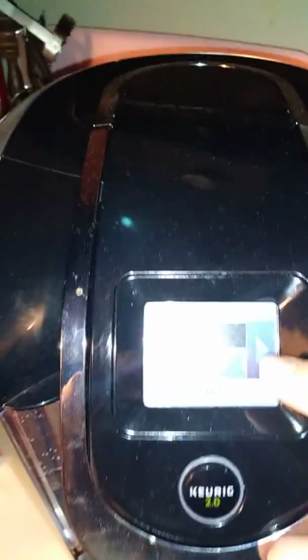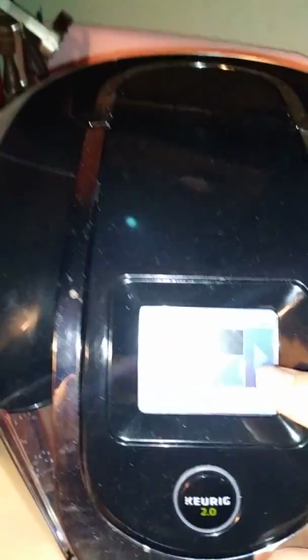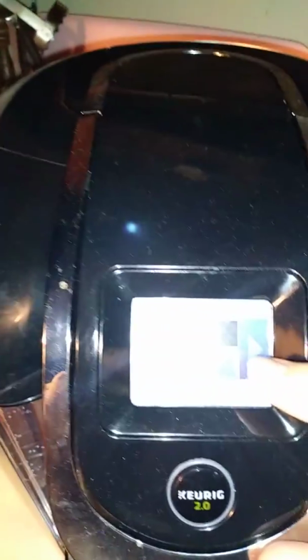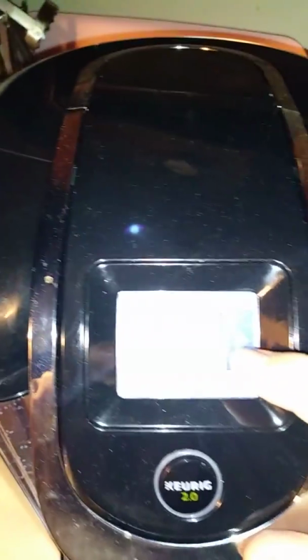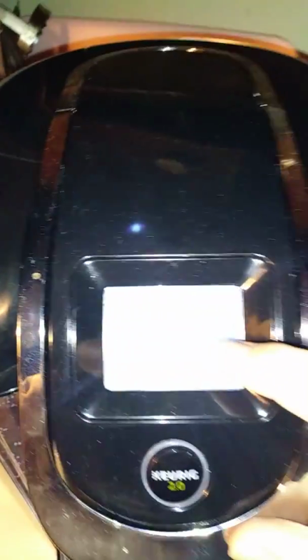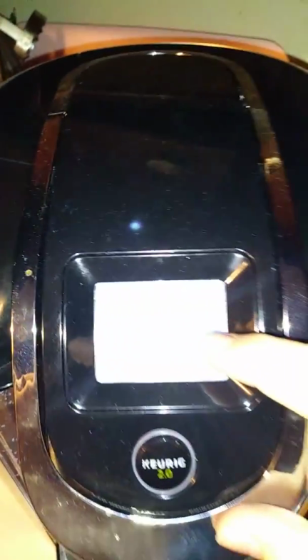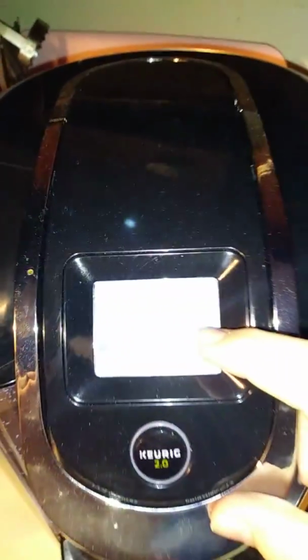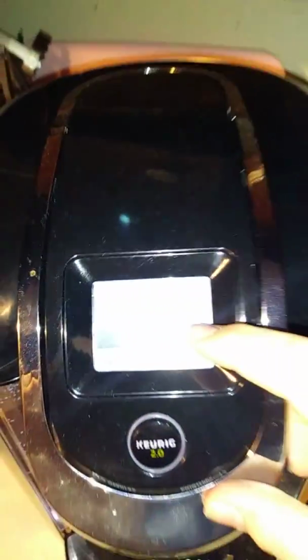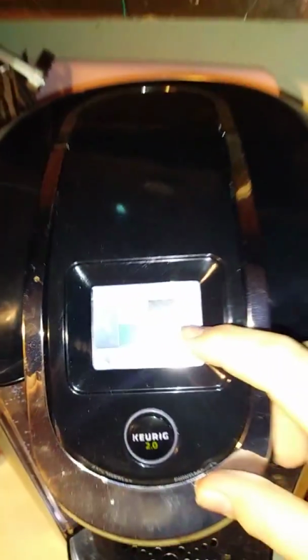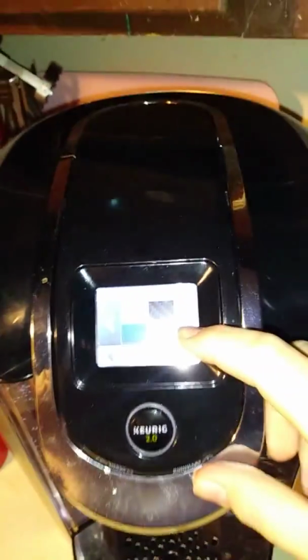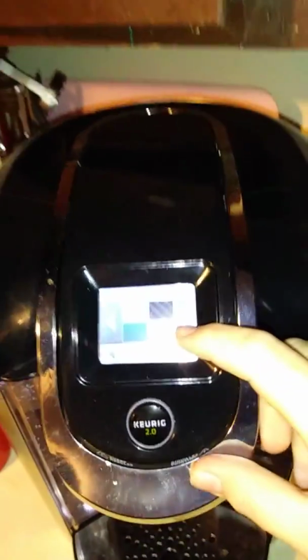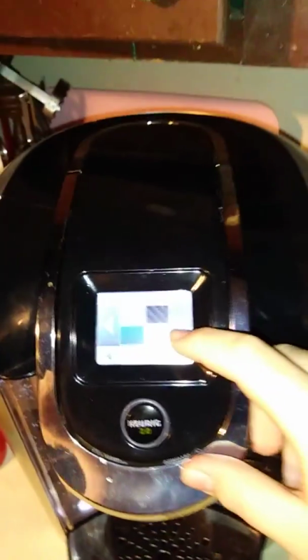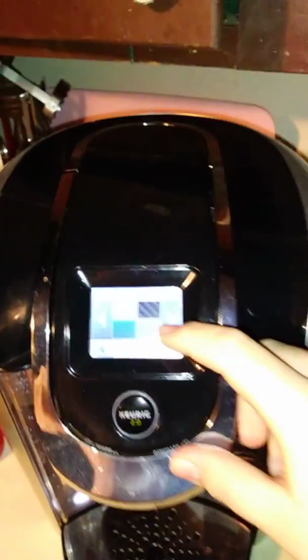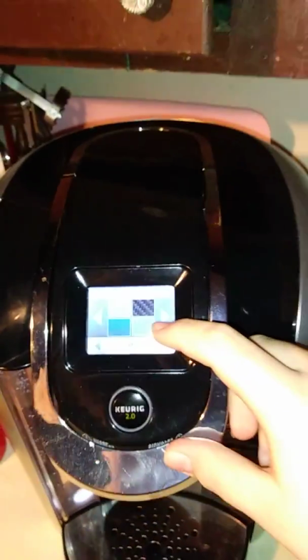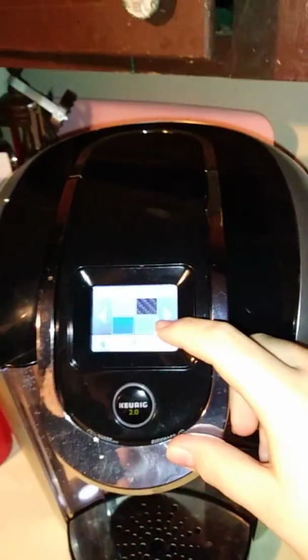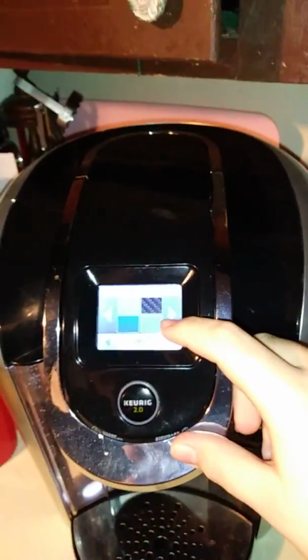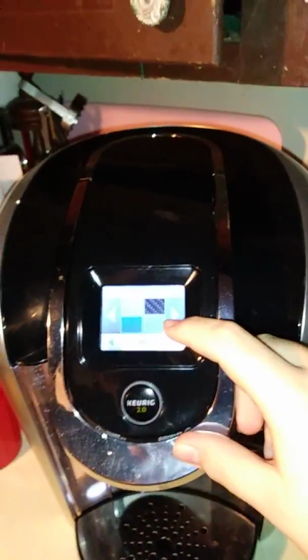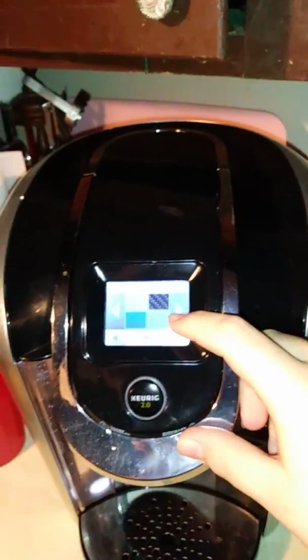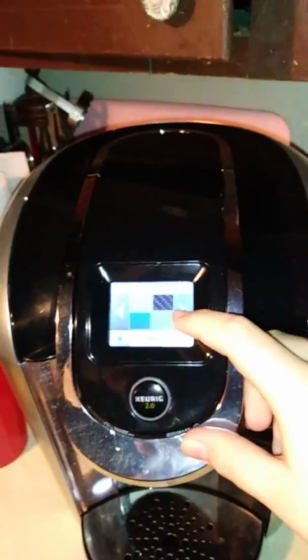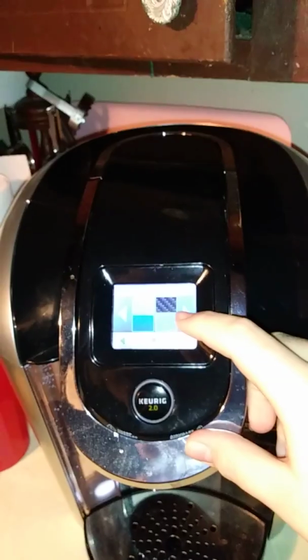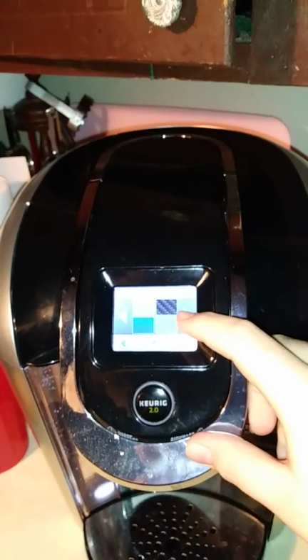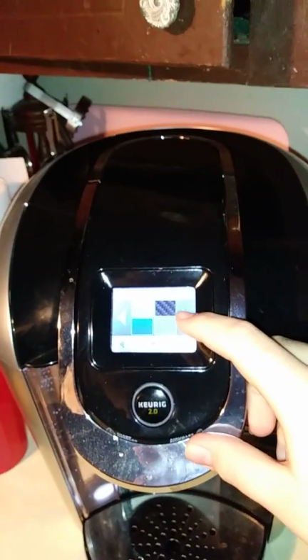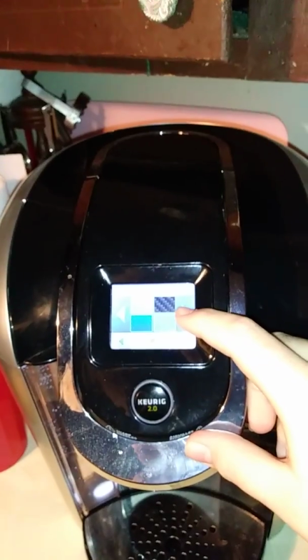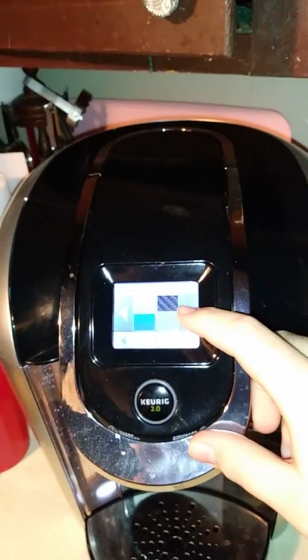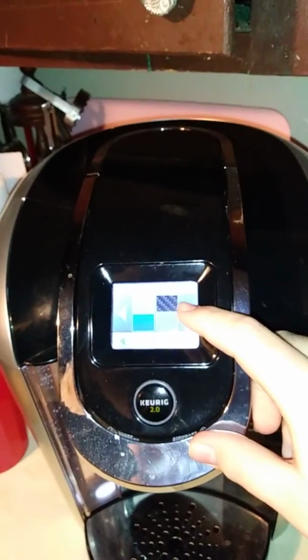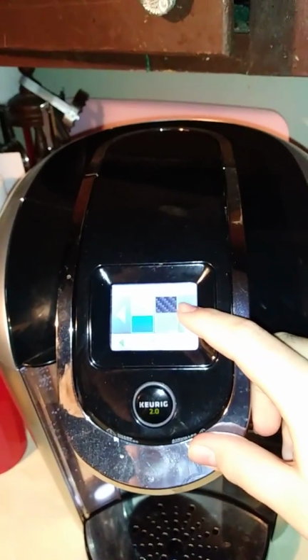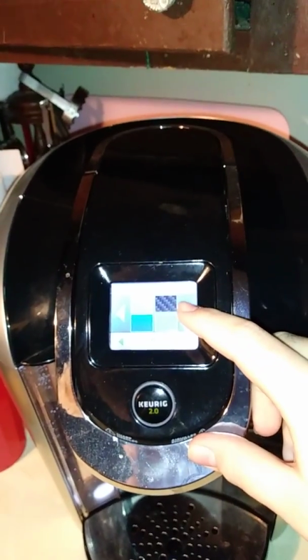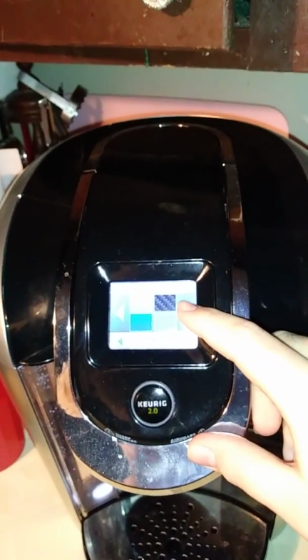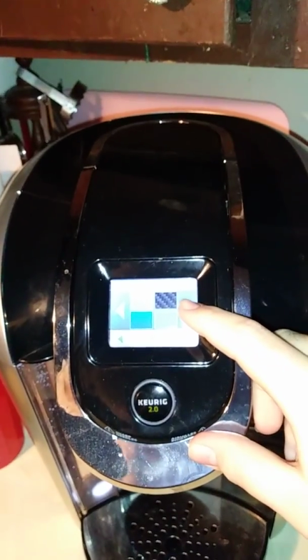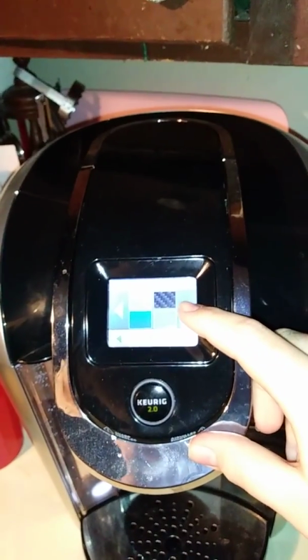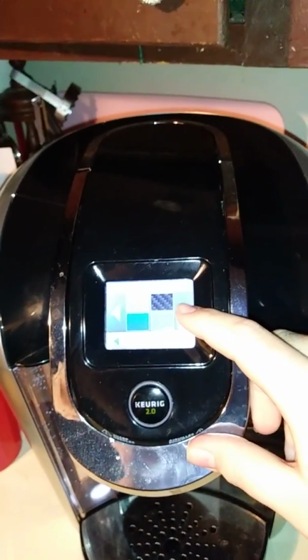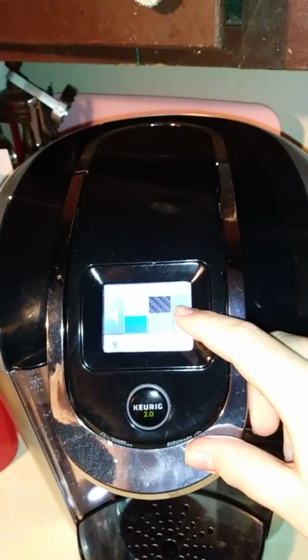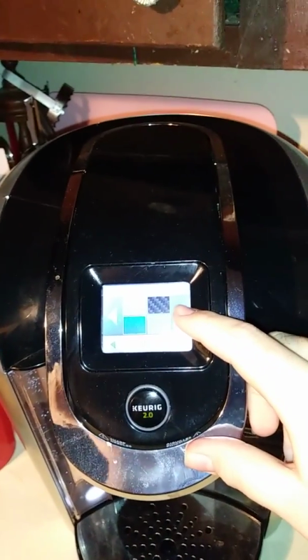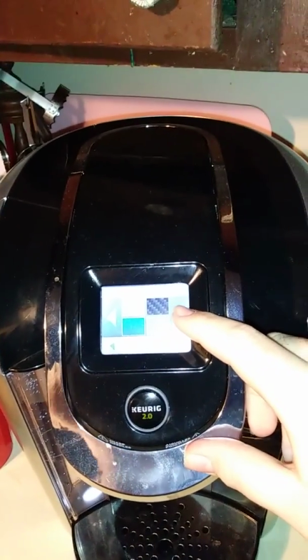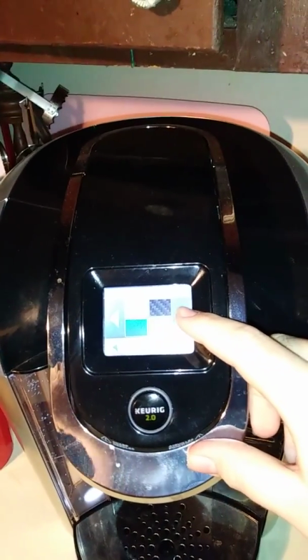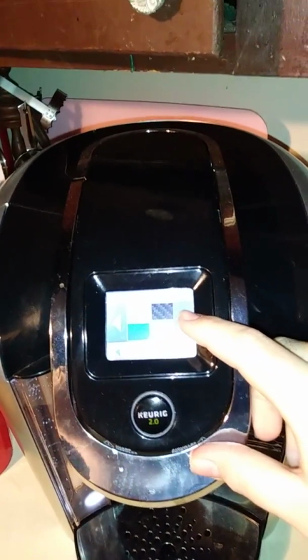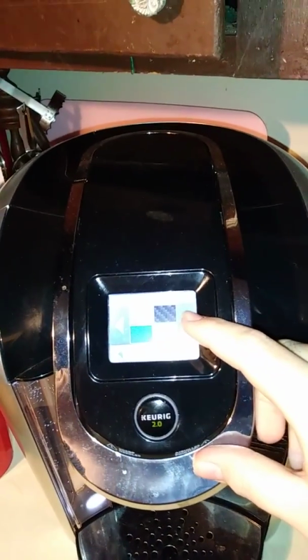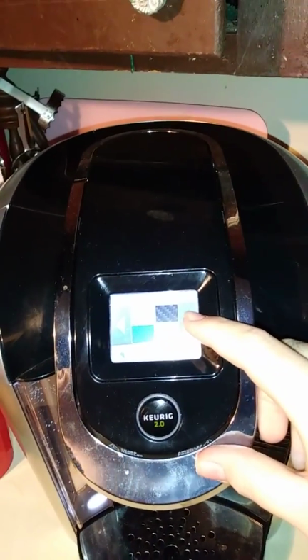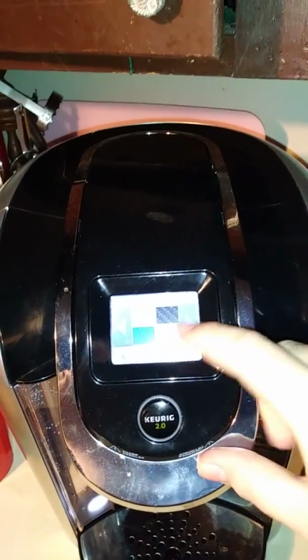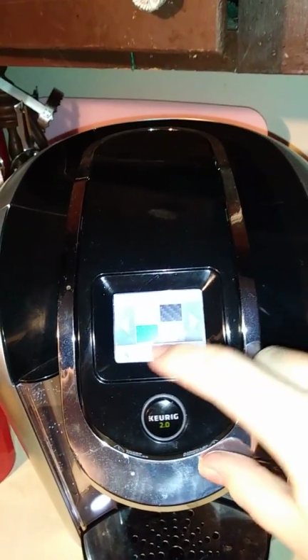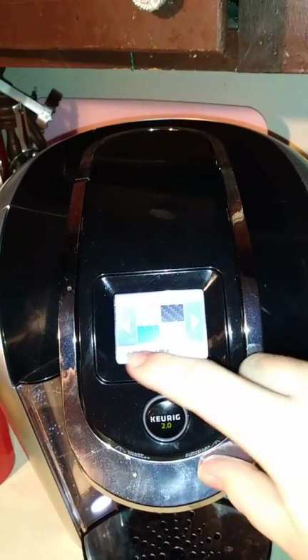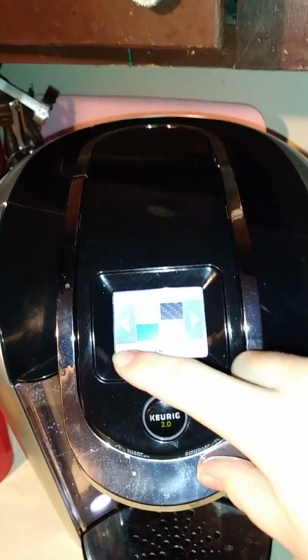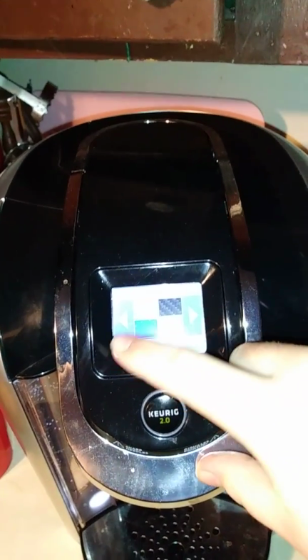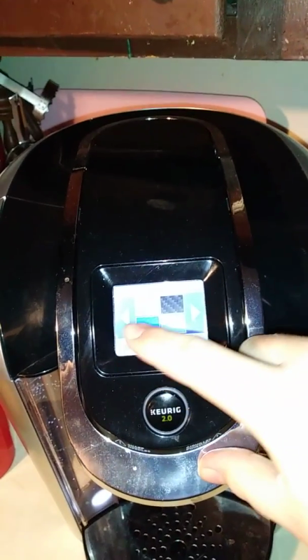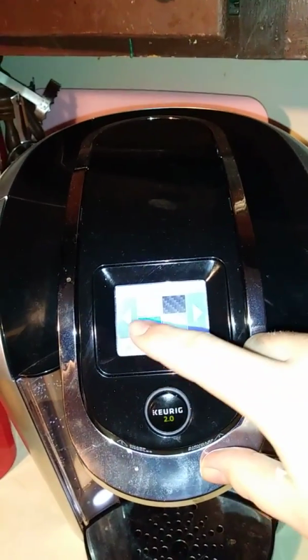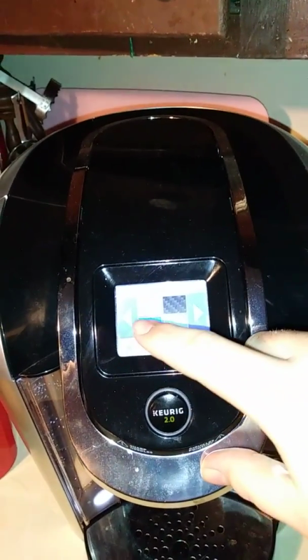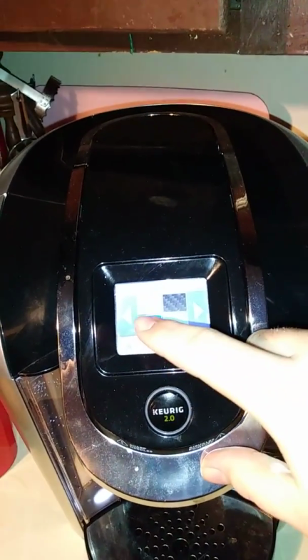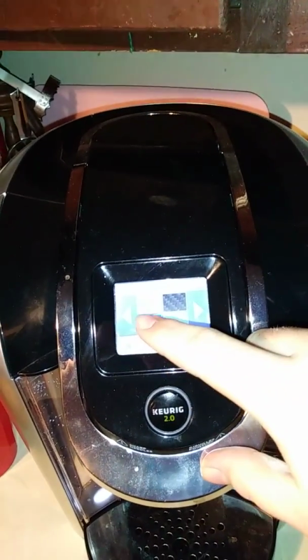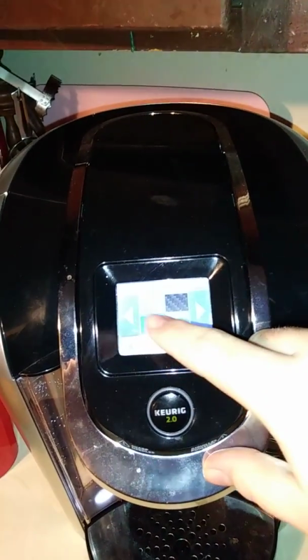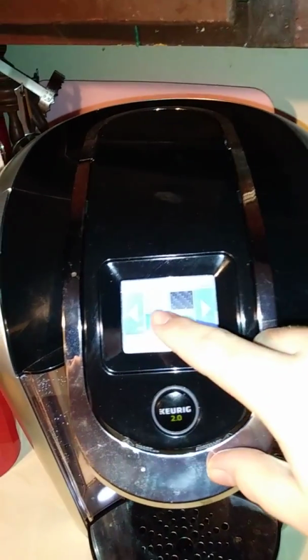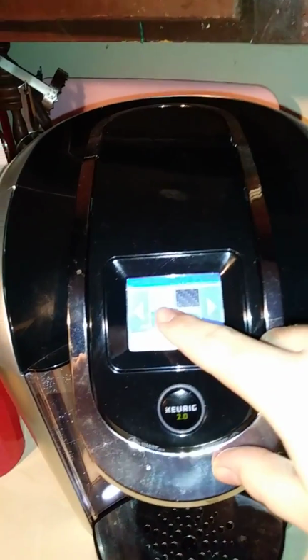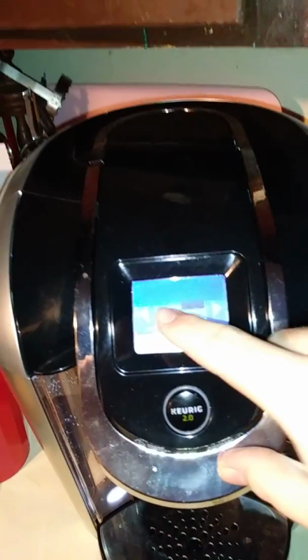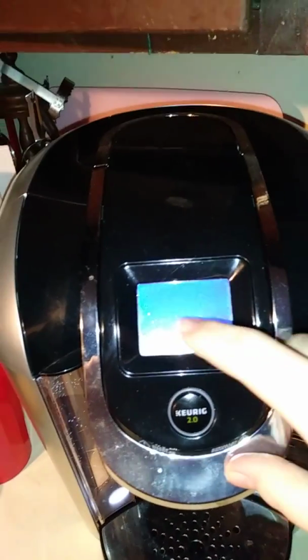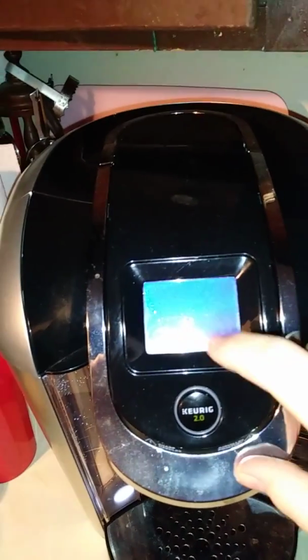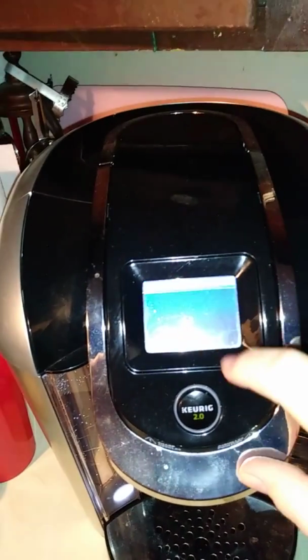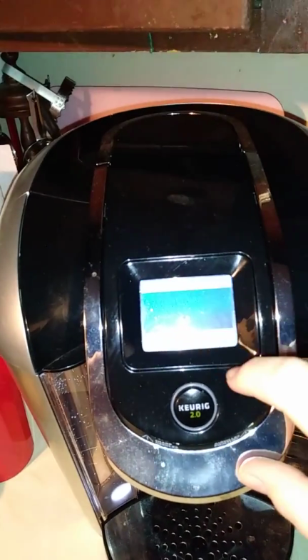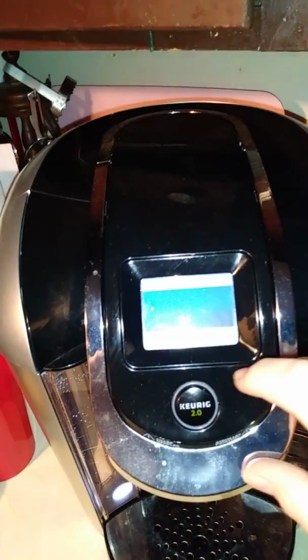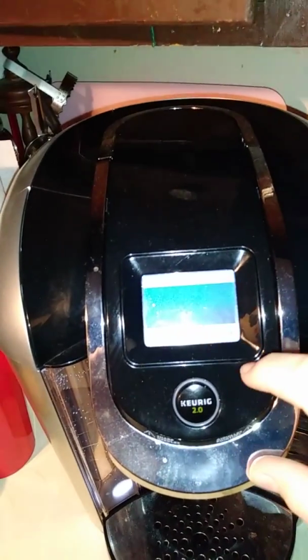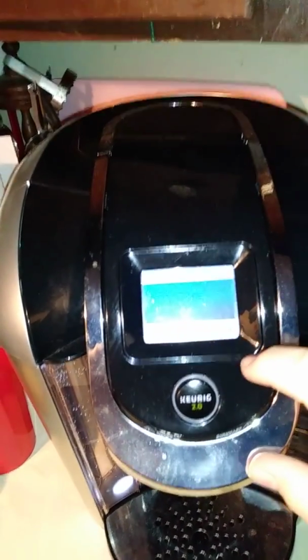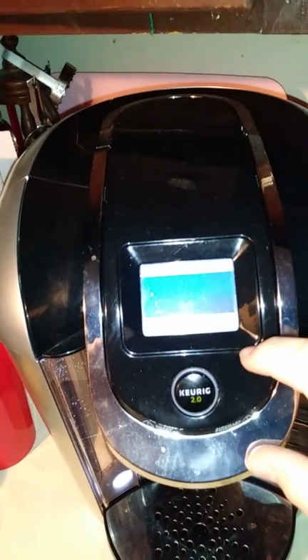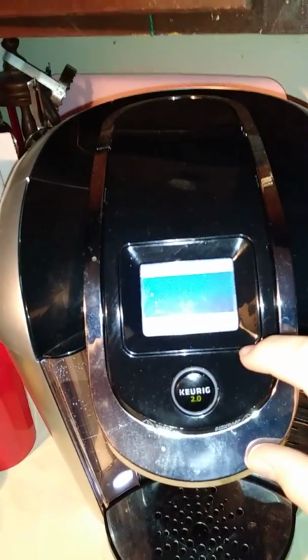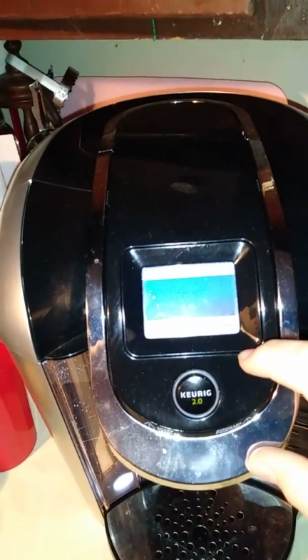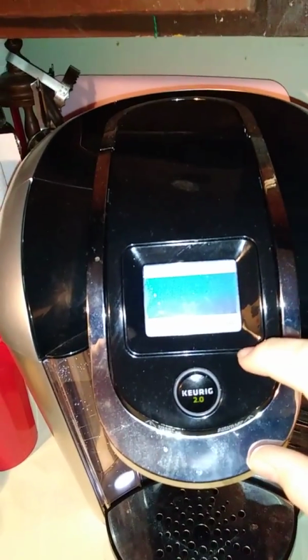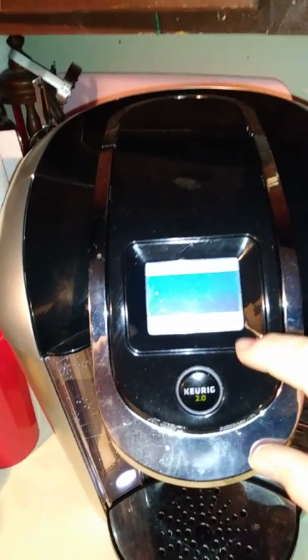Another thing that's specific to this model is wallpapers. You got a plain gray background, blue background — I'm using the blue background.